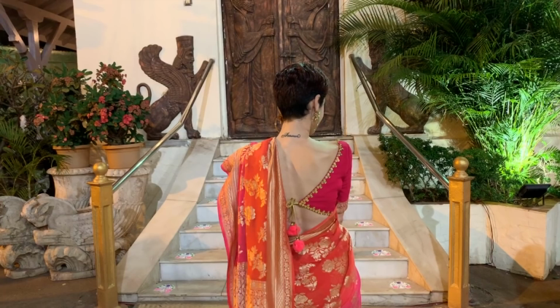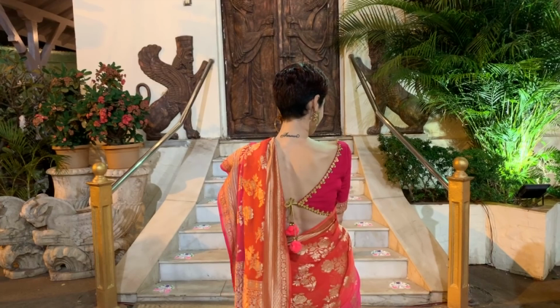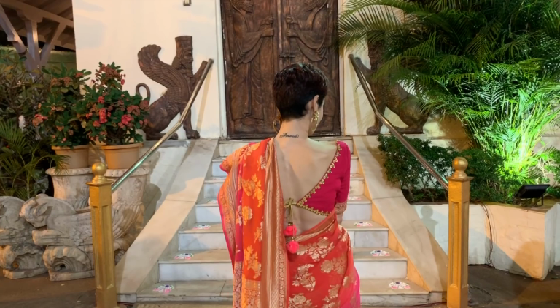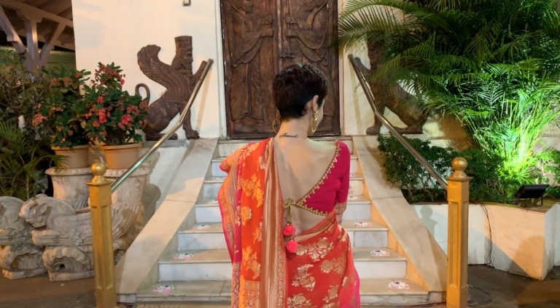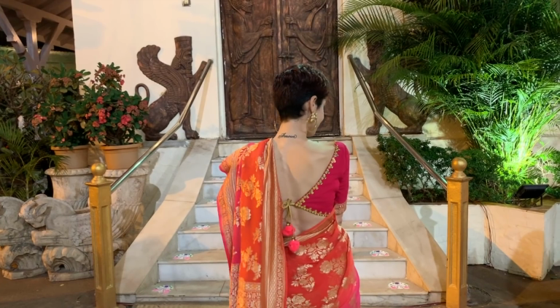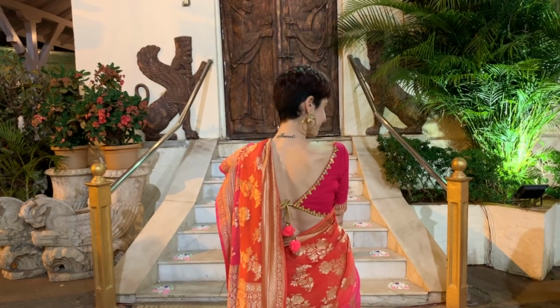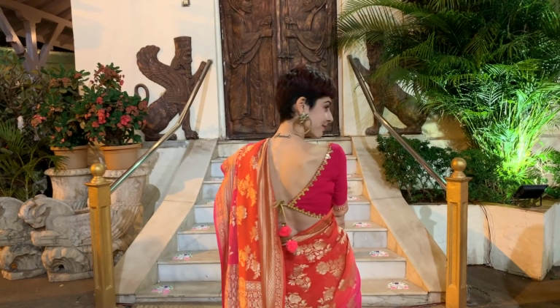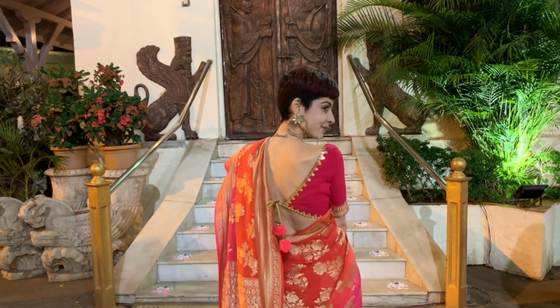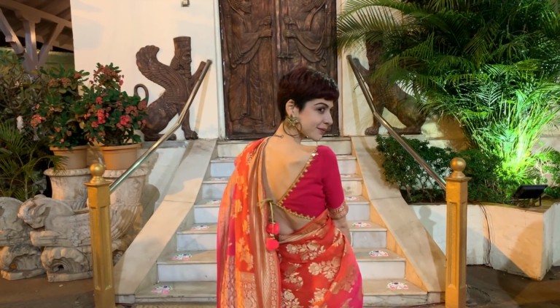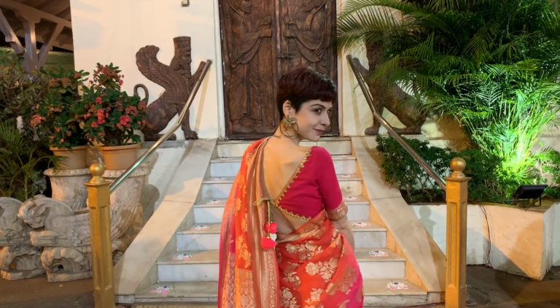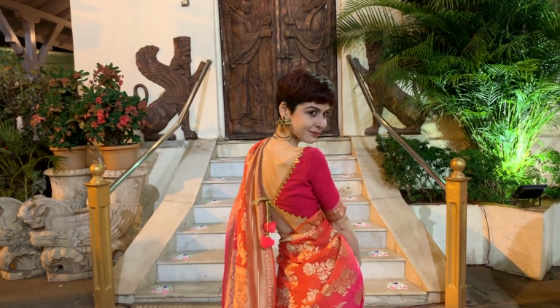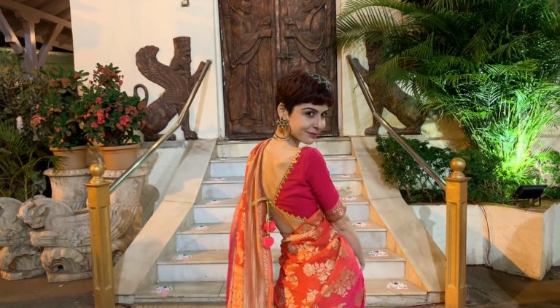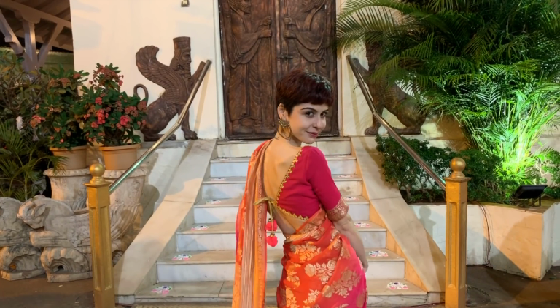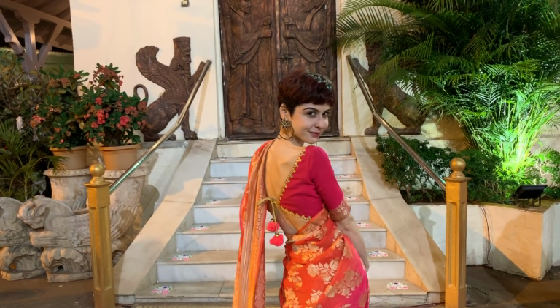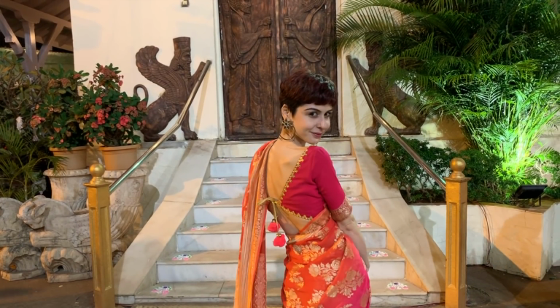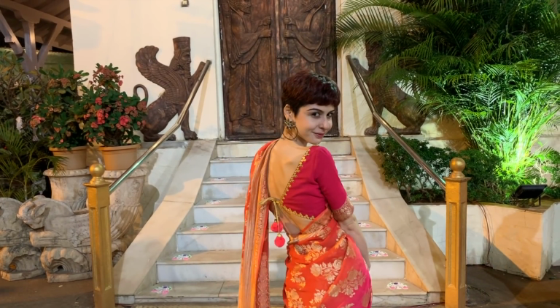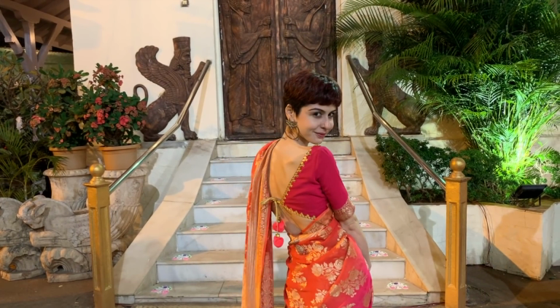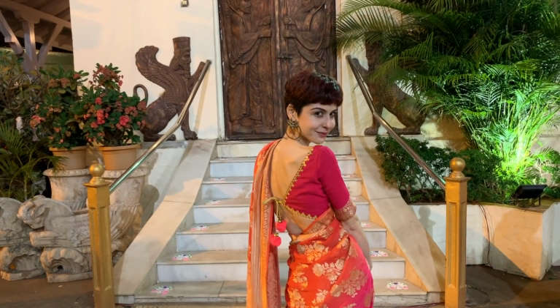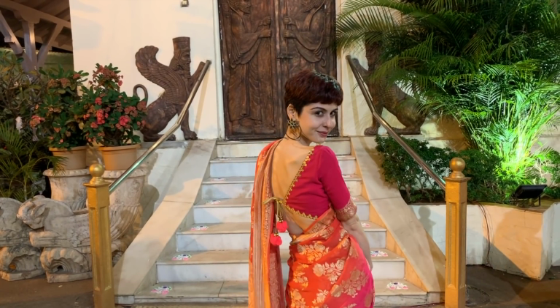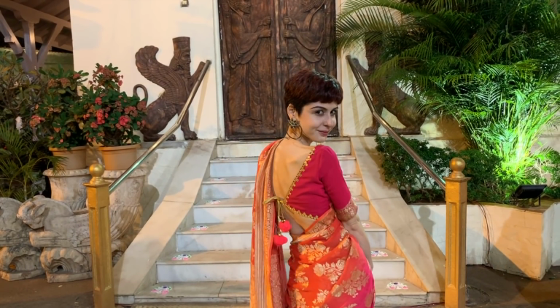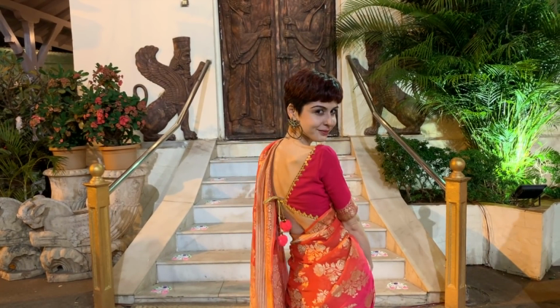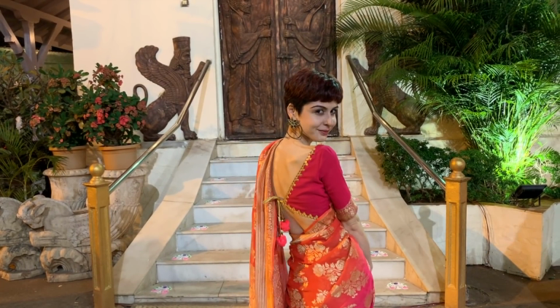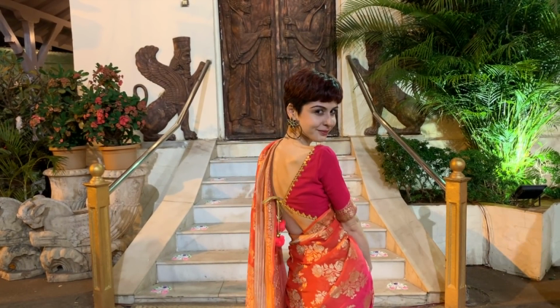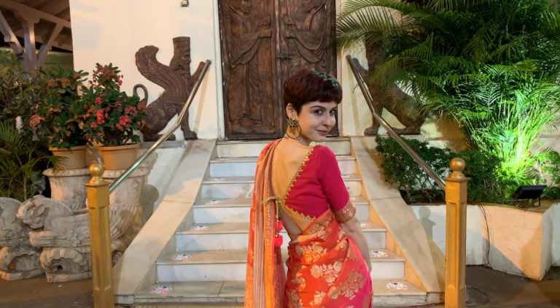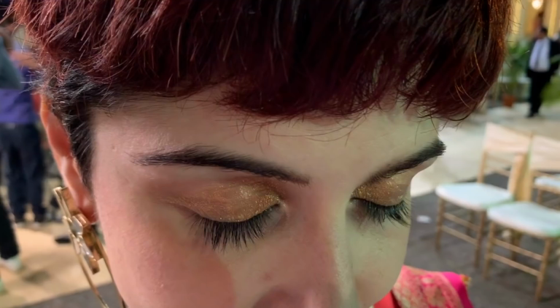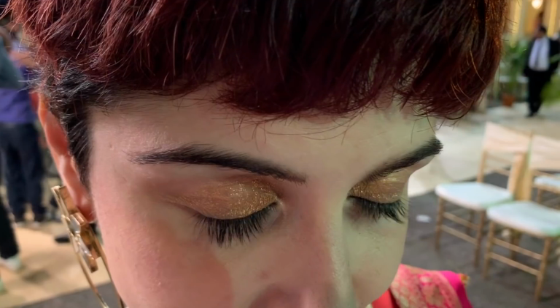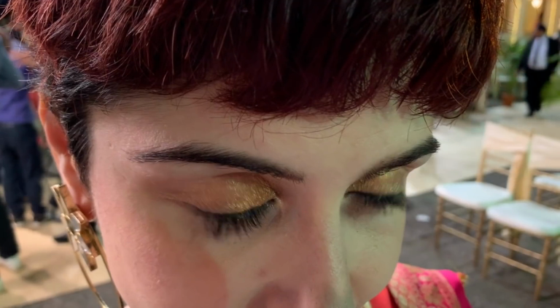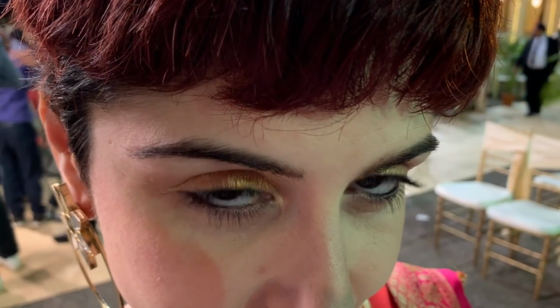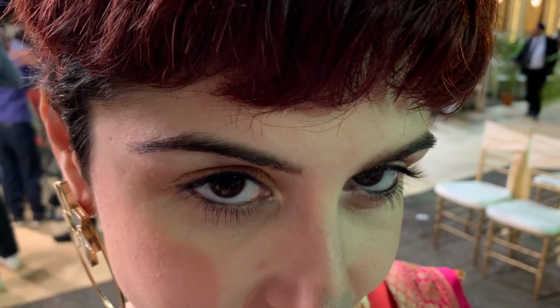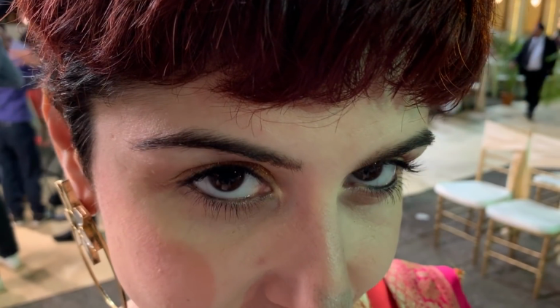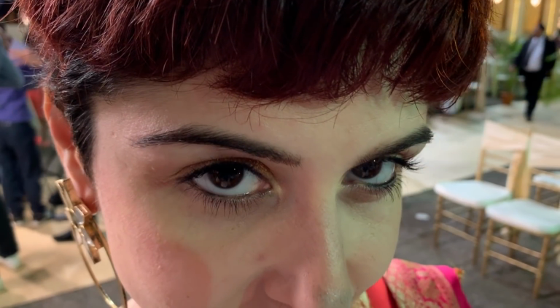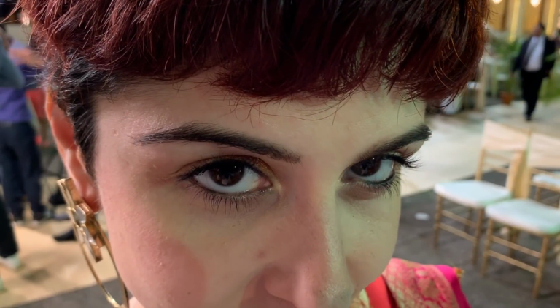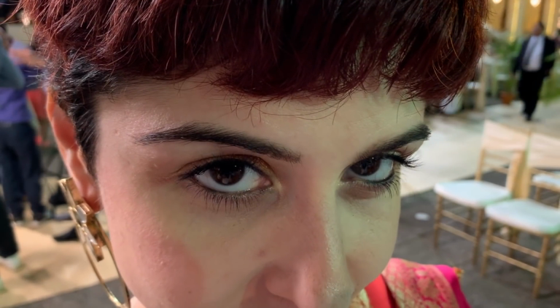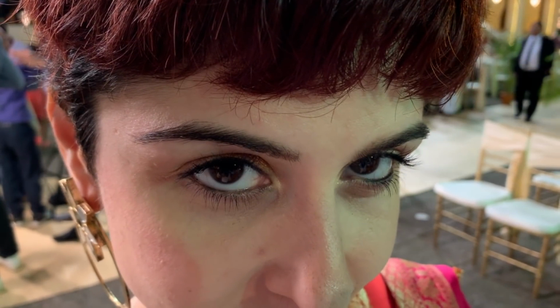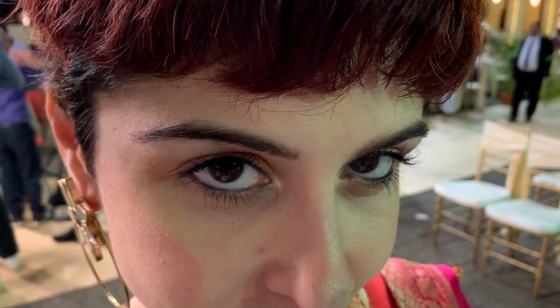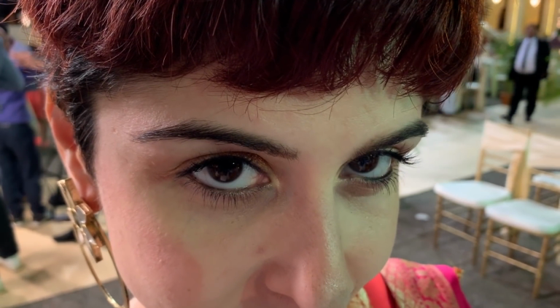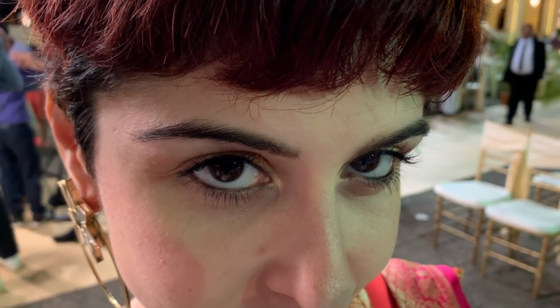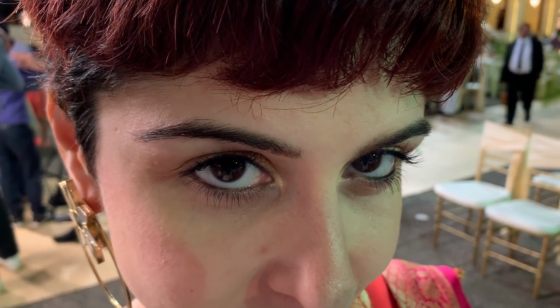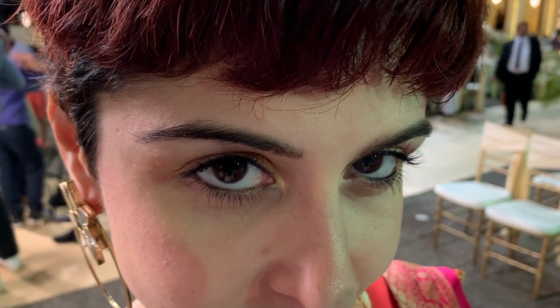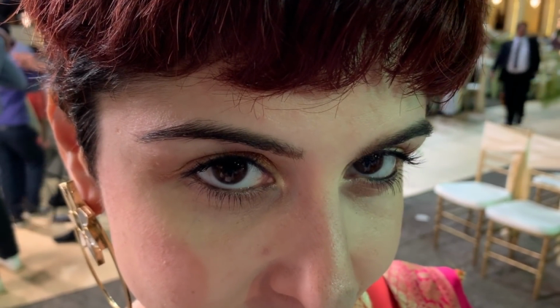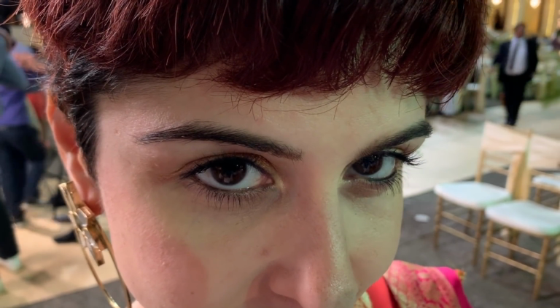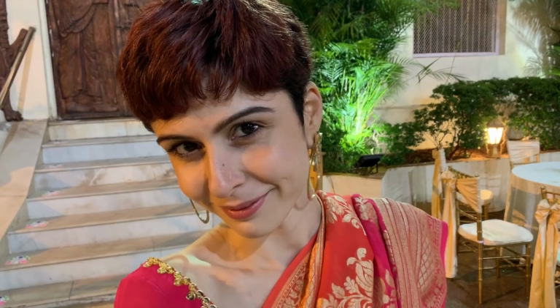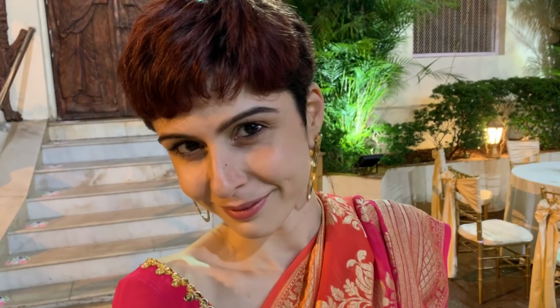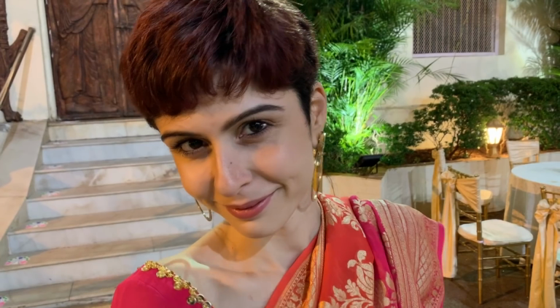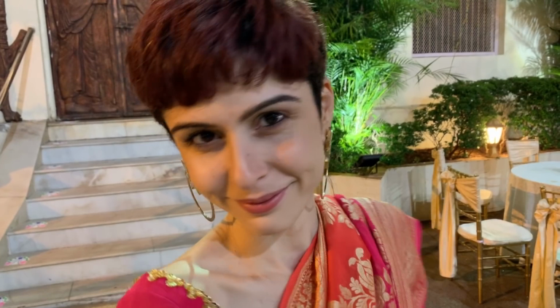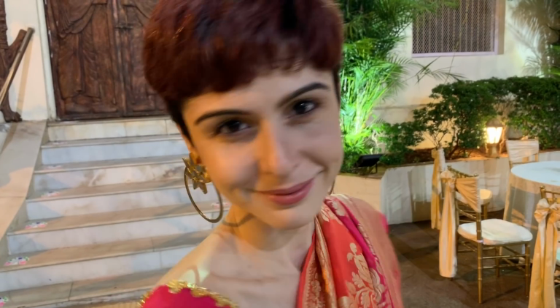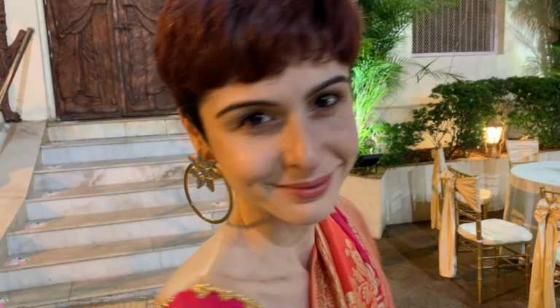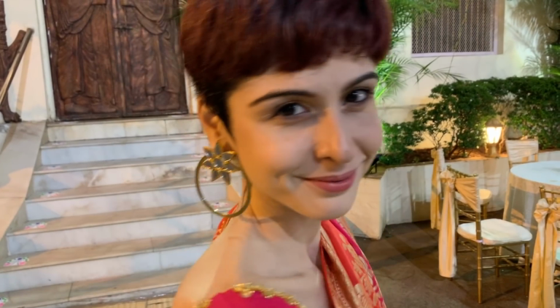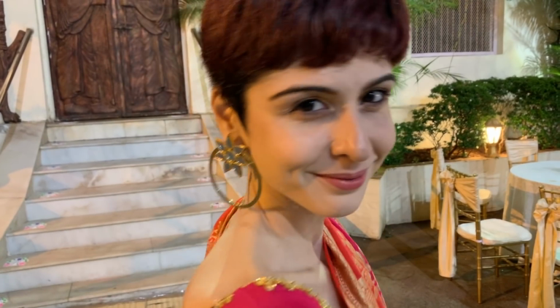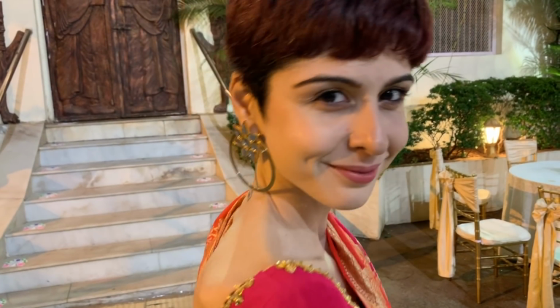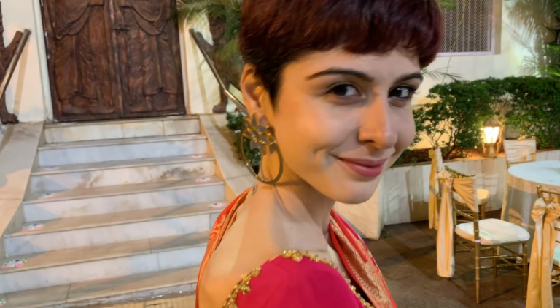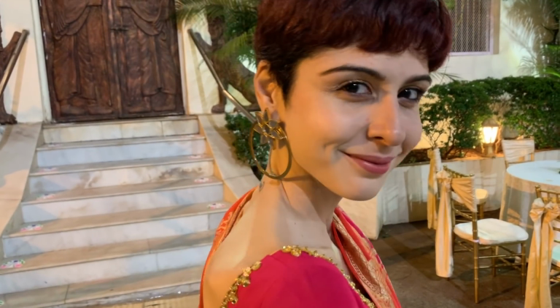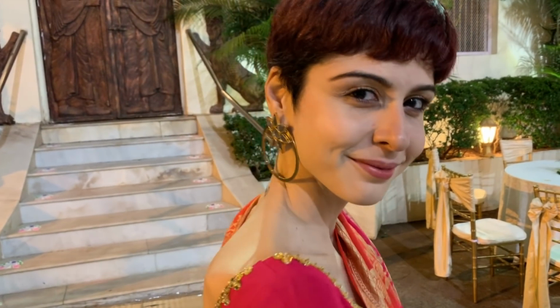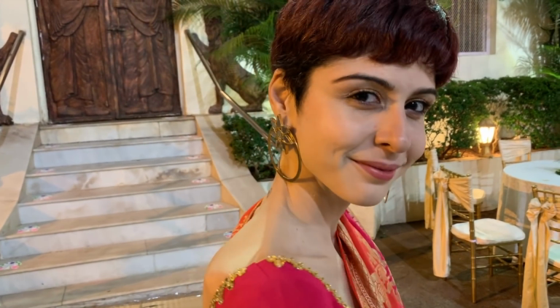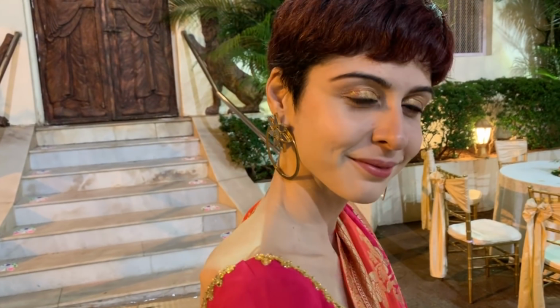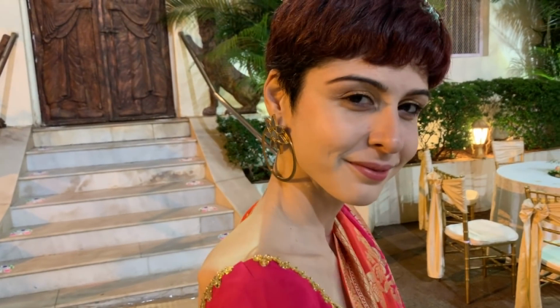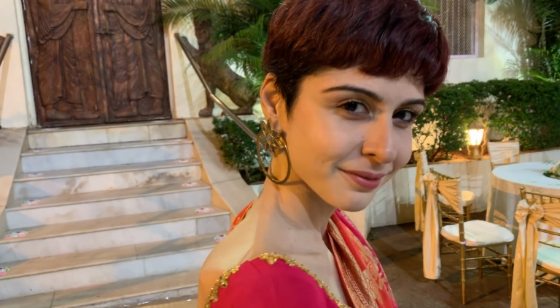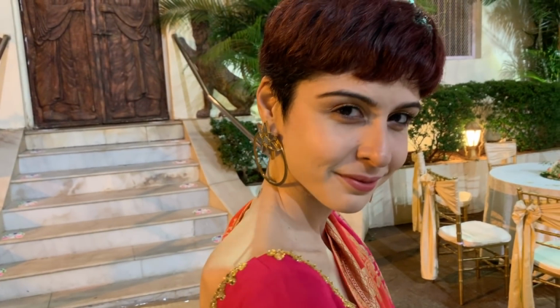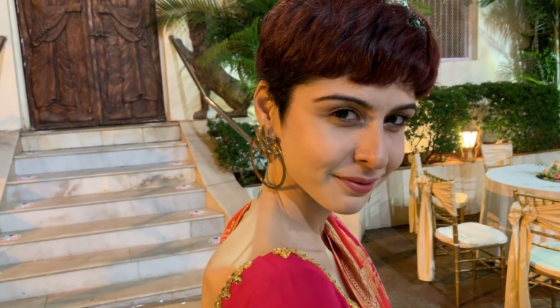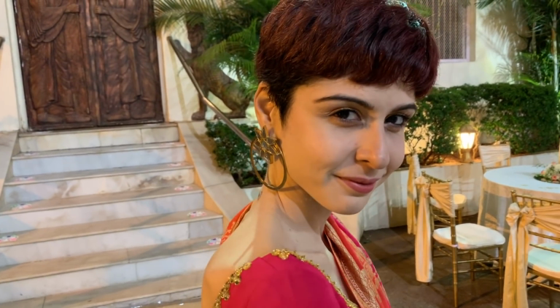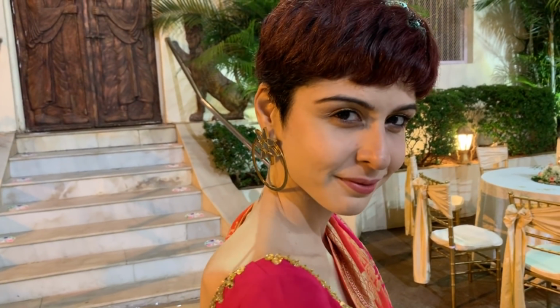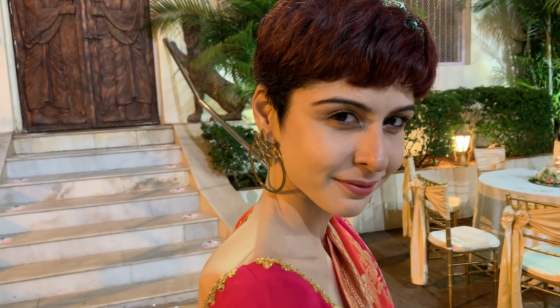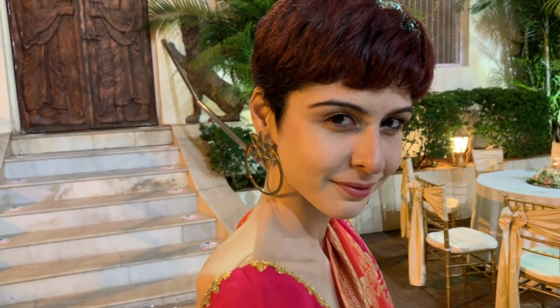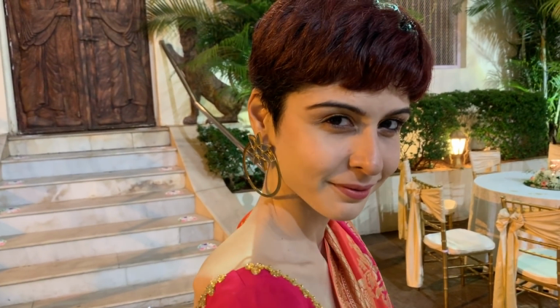Hi guys! Today's video is a get ready with me video where I'm going to show you guys how to create this easy Indian wedding guest look.